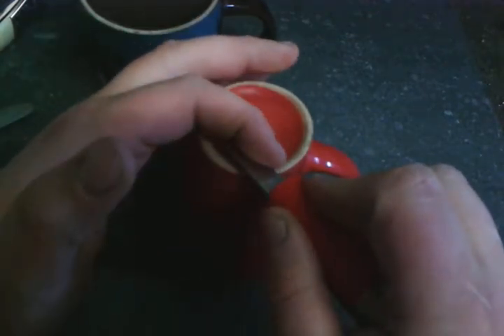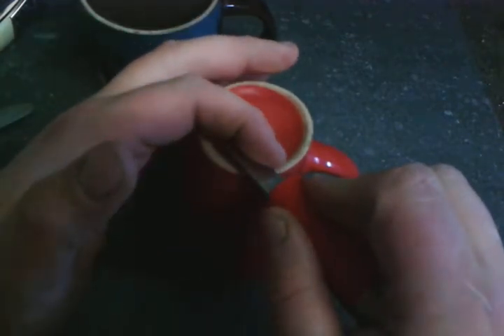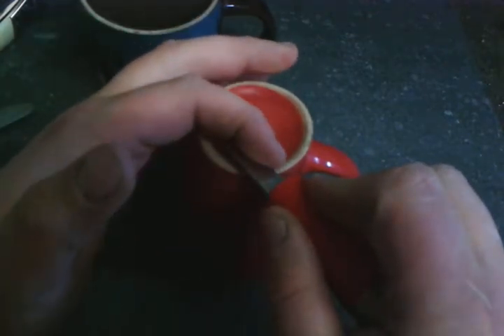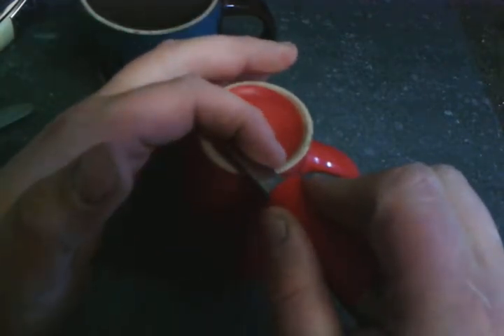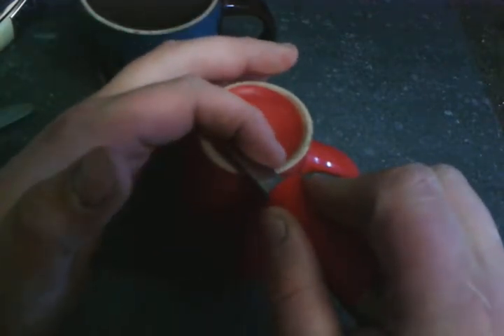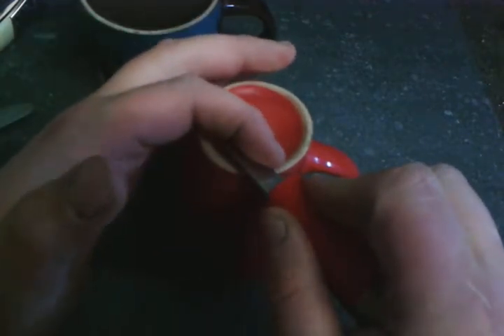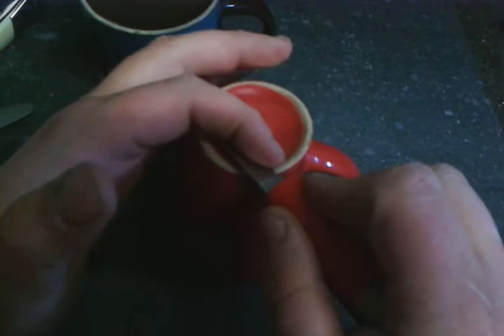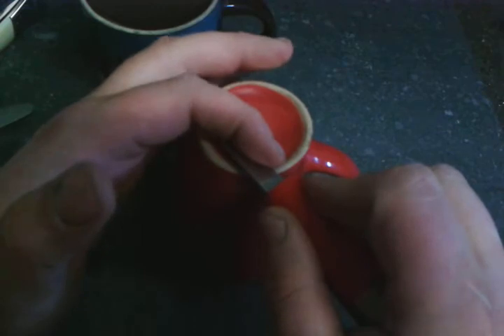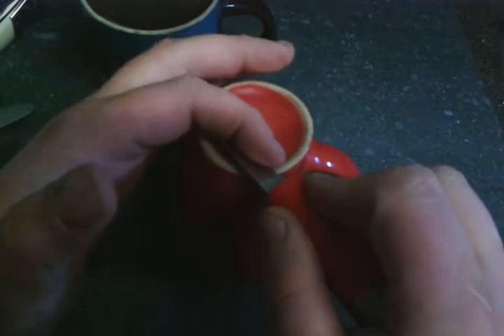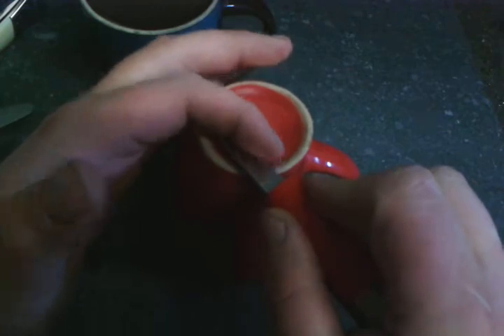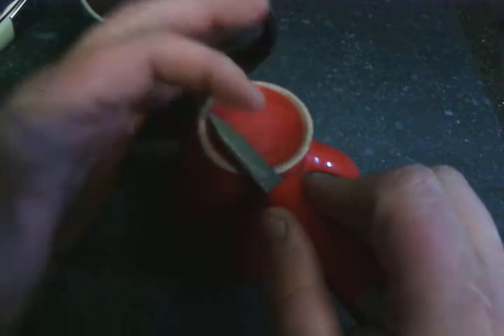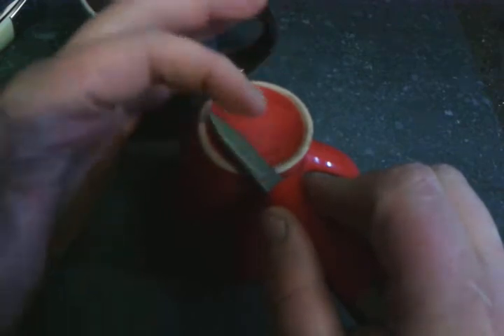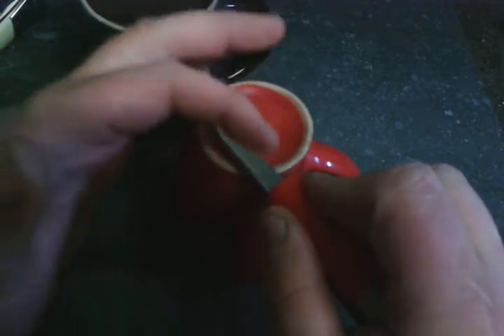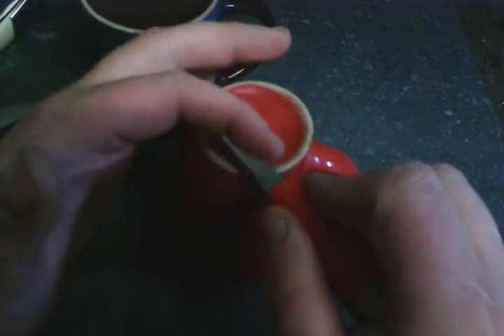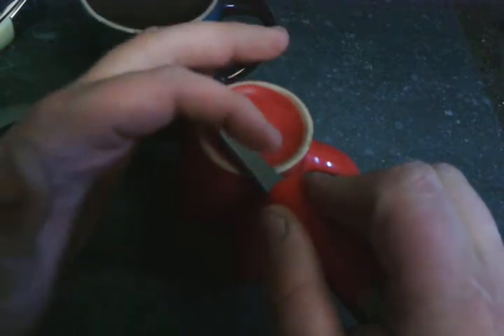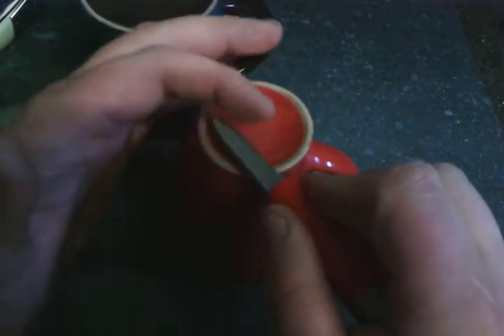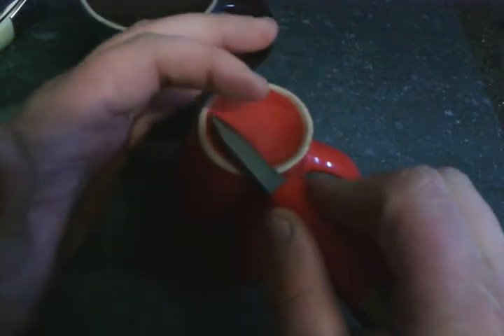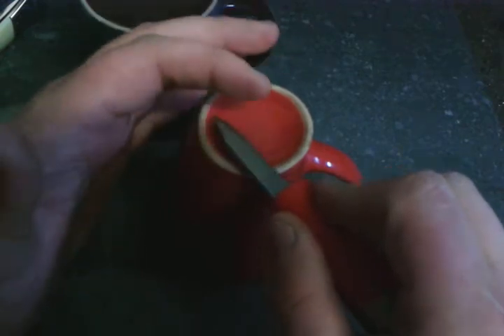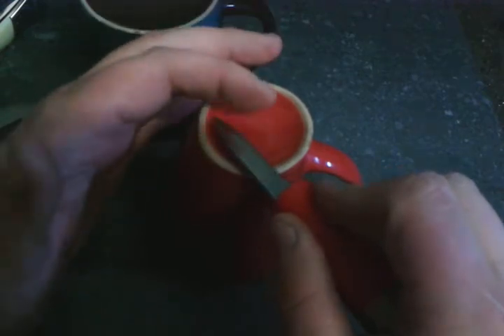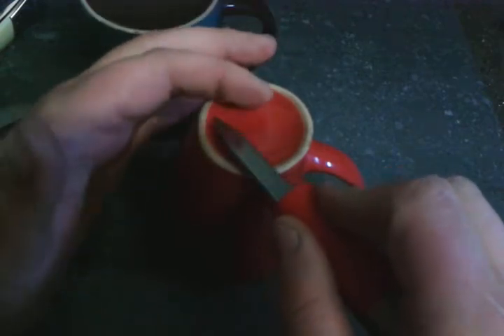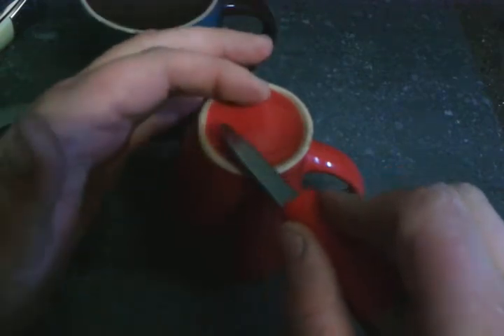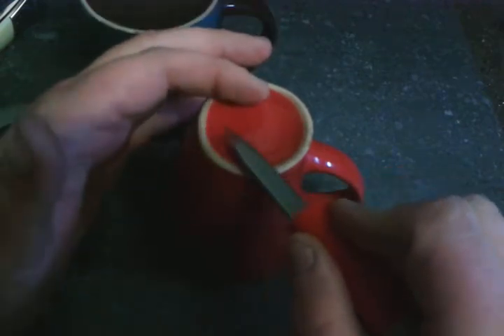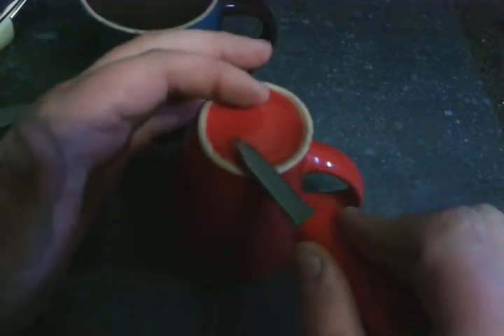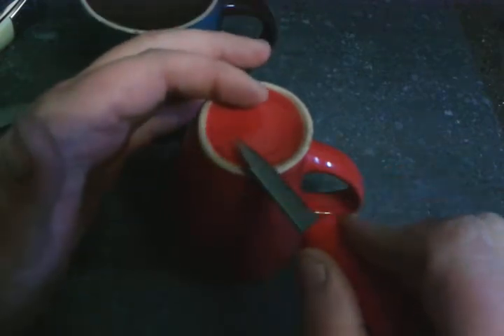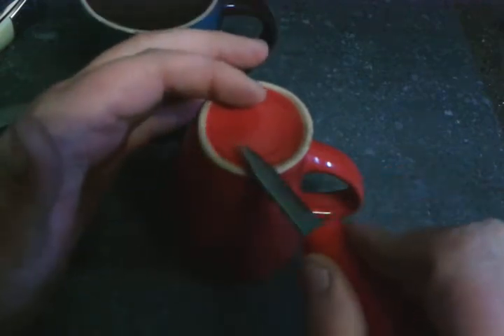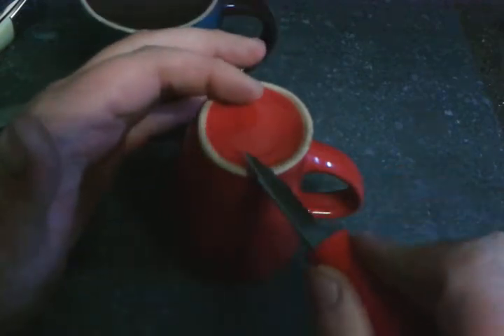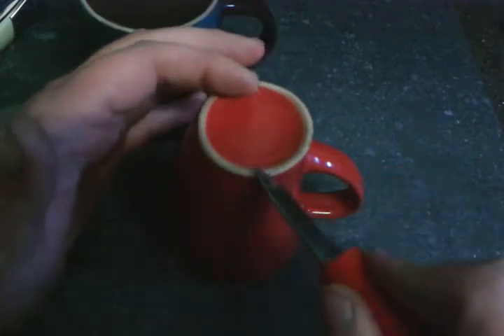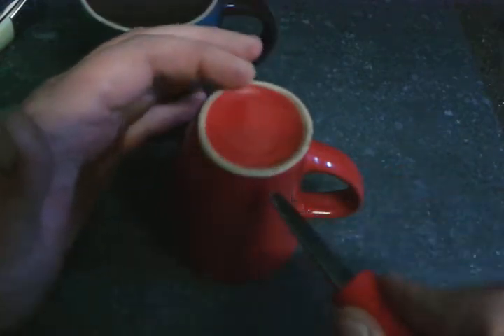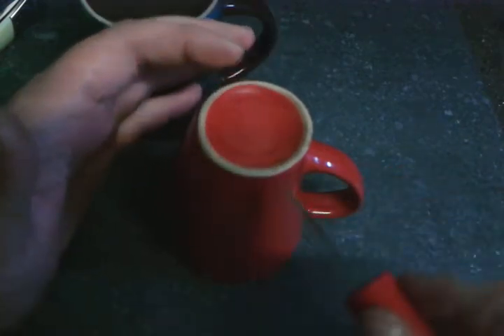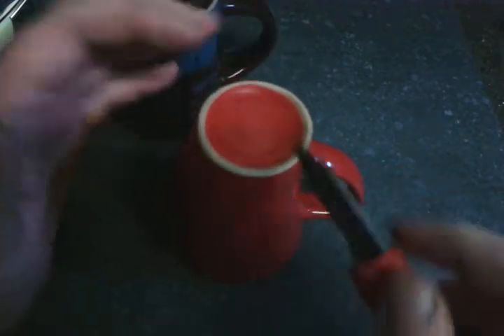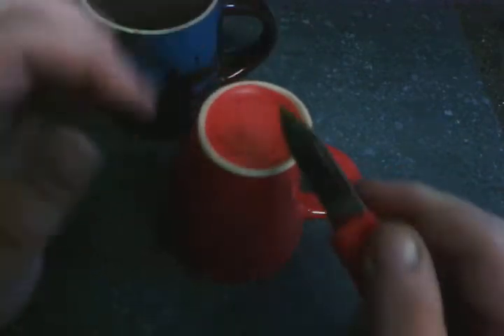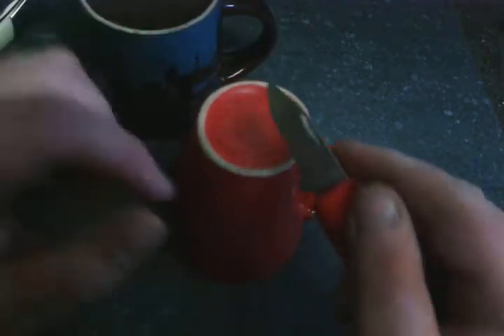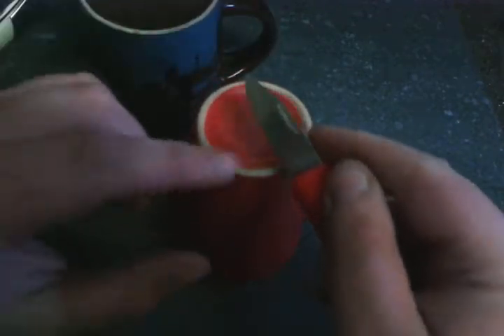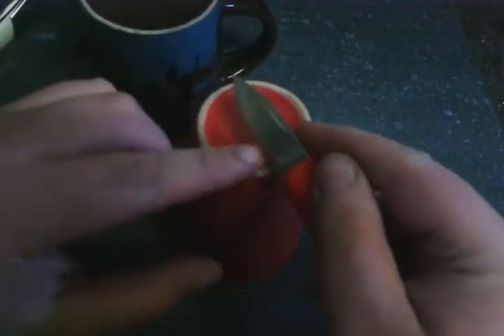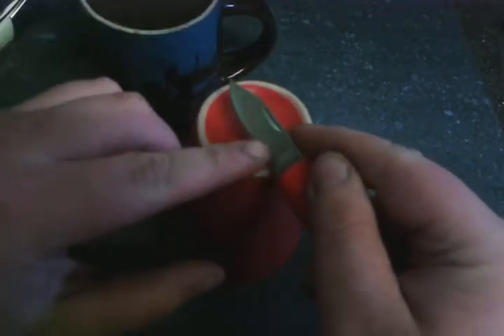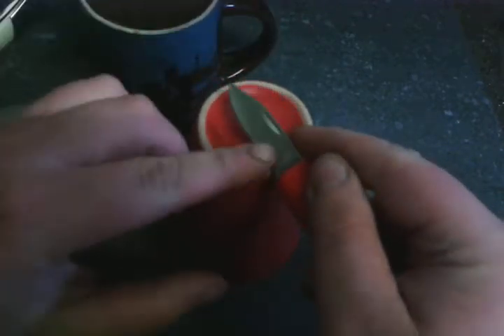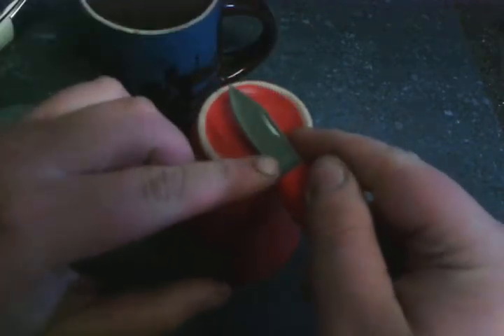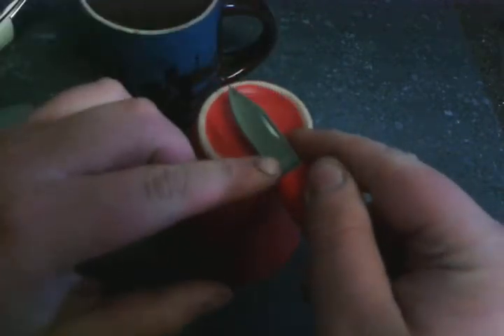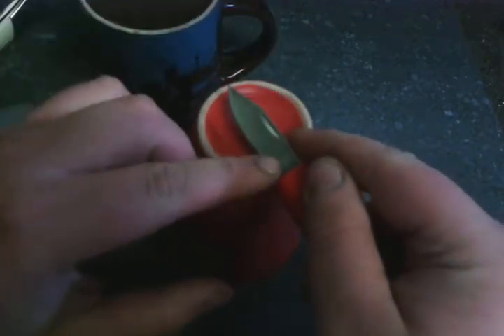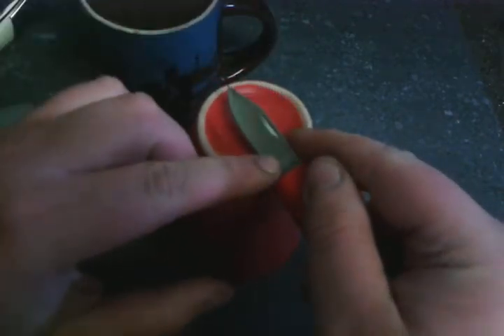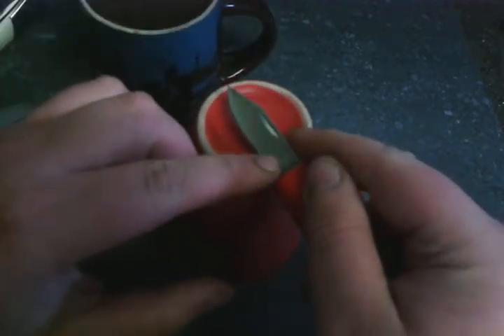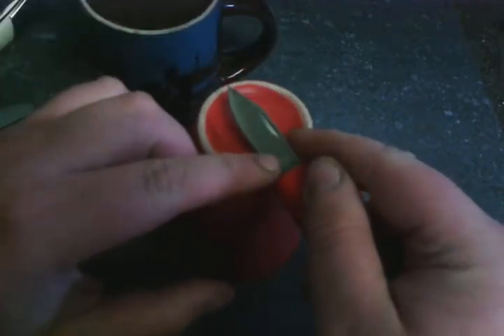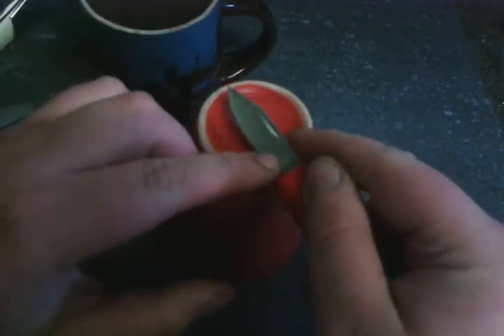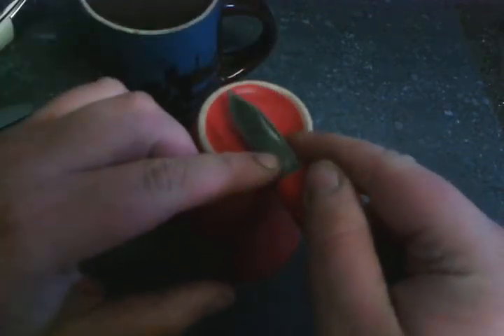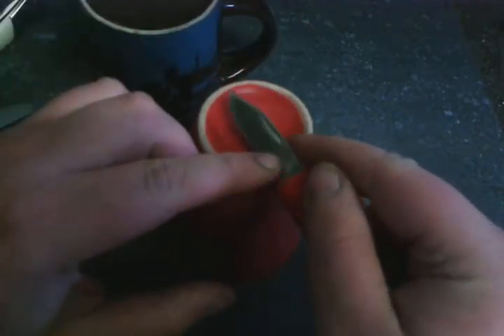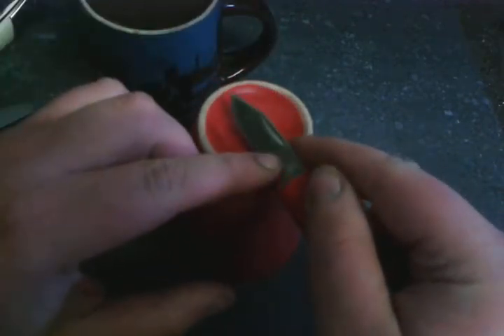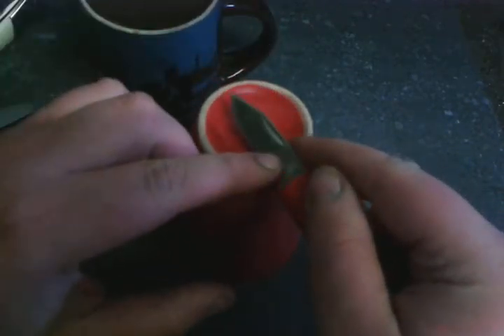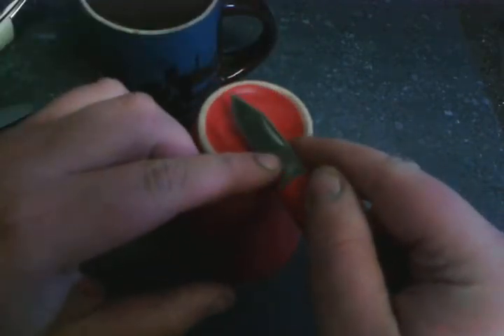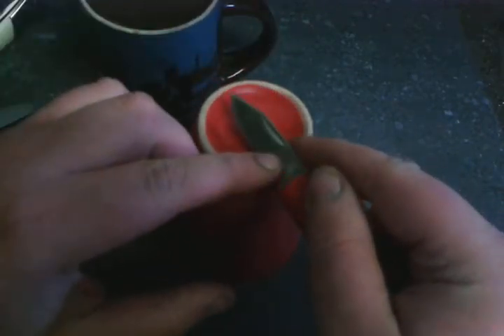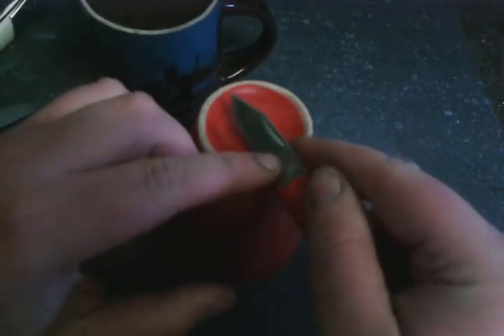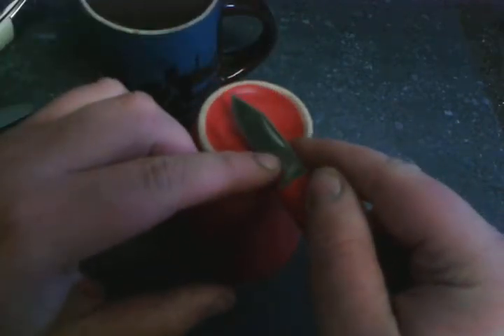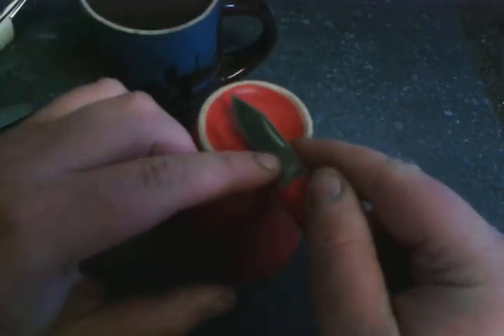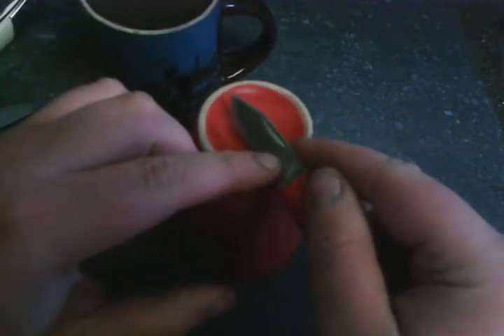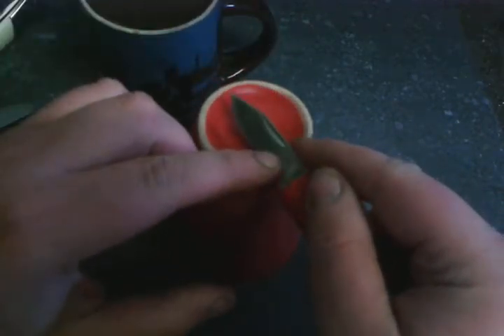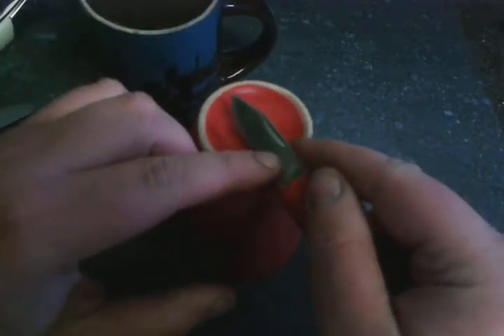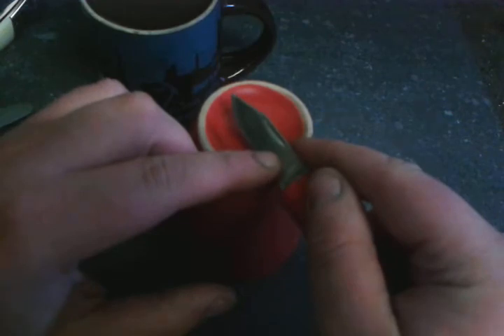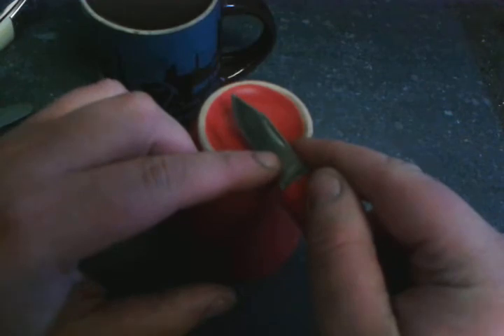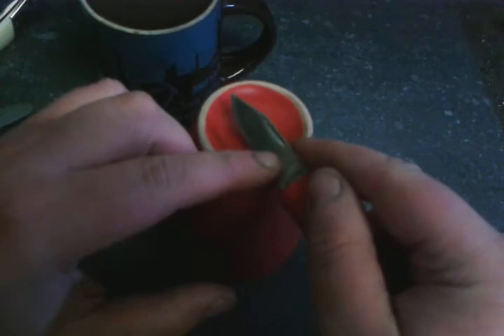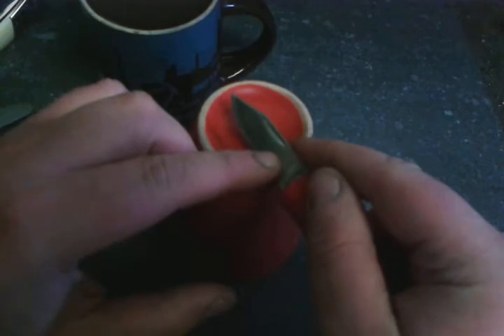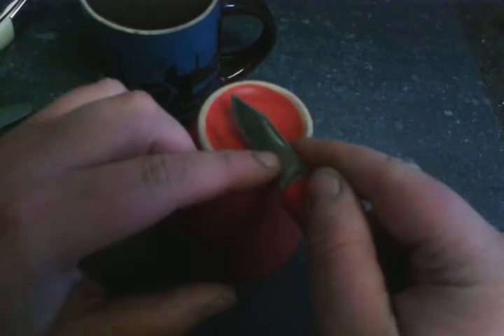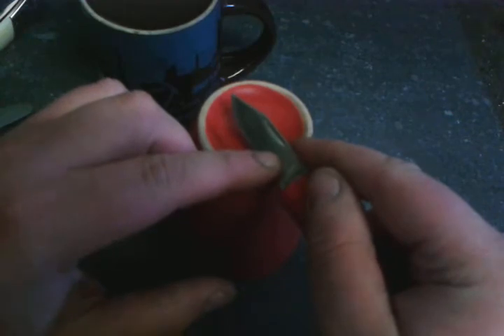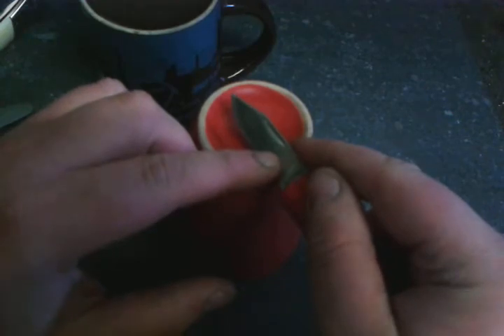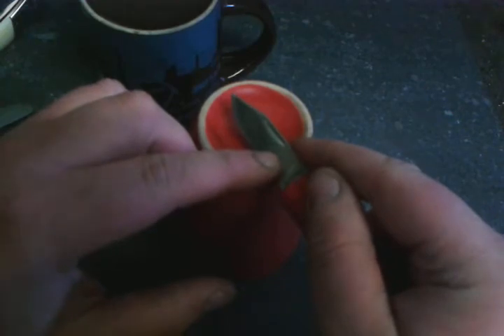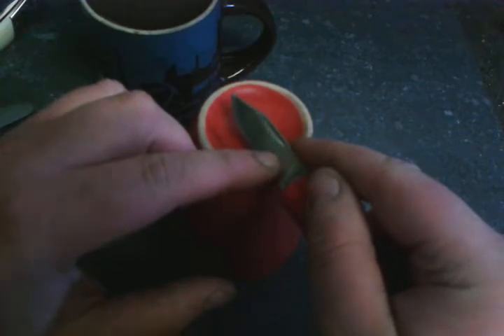Do move your finger before you go backwards, like so, because if you leave your finger and go backwards, you're going to probably slice your finger.